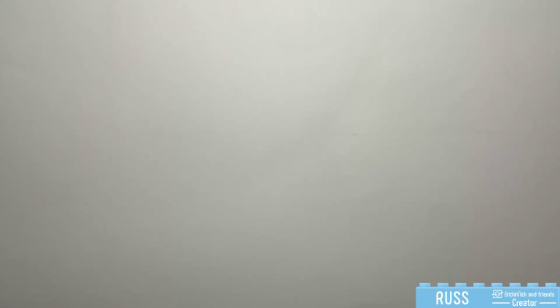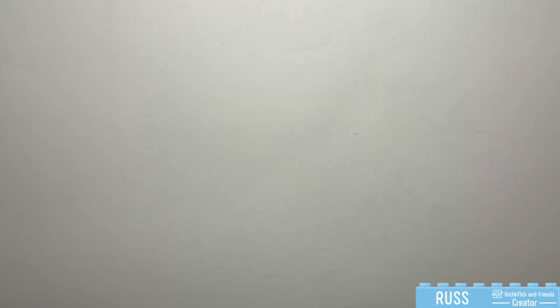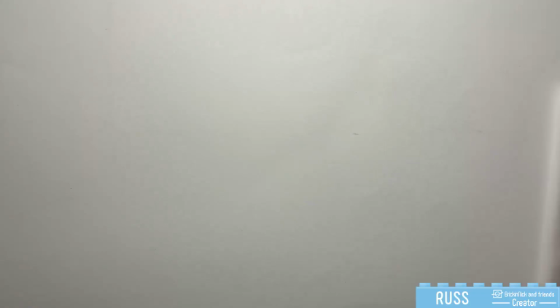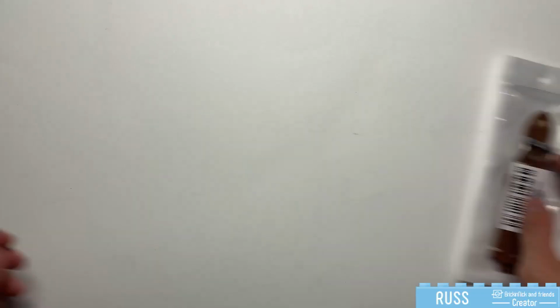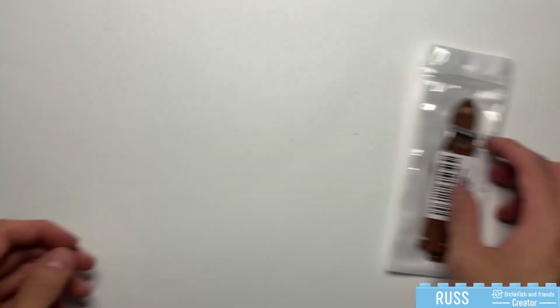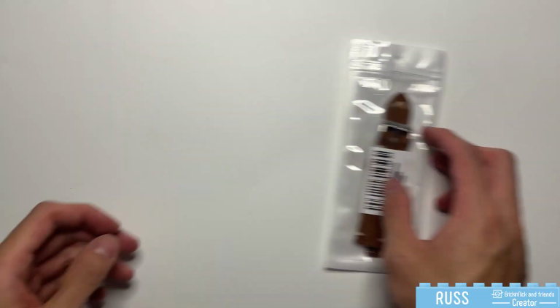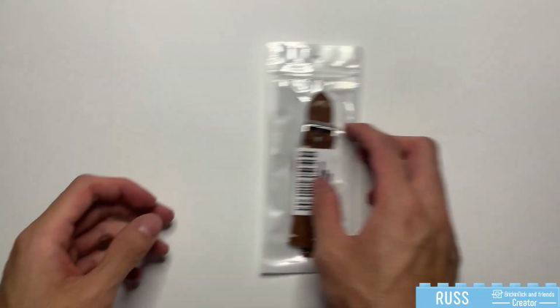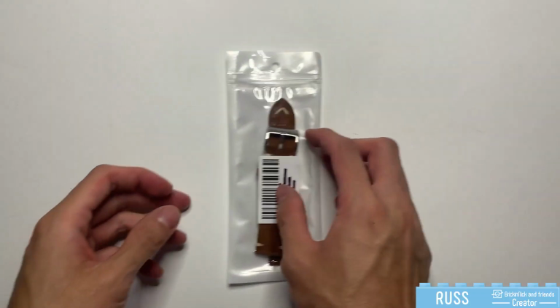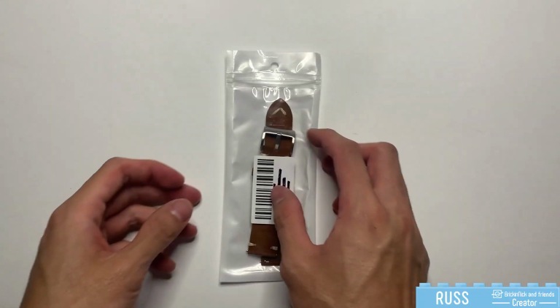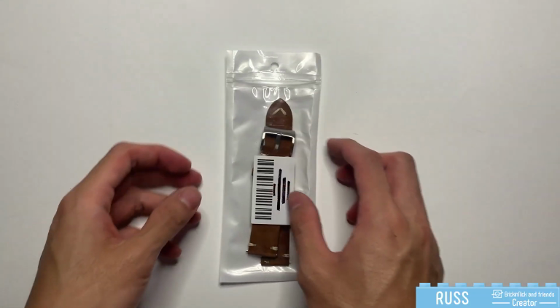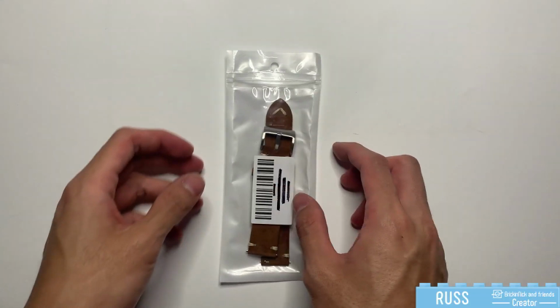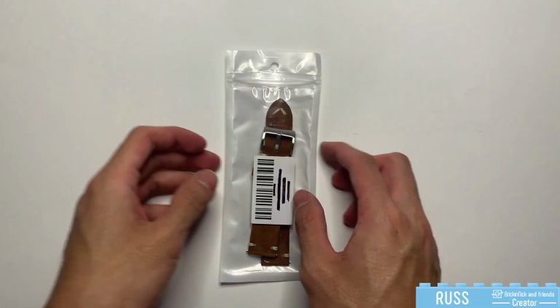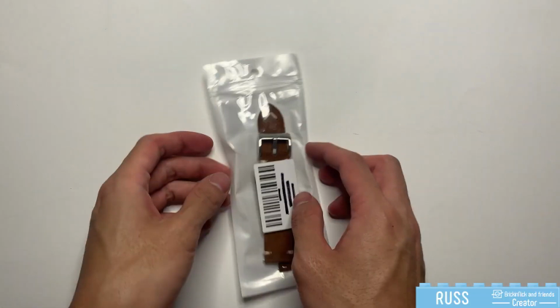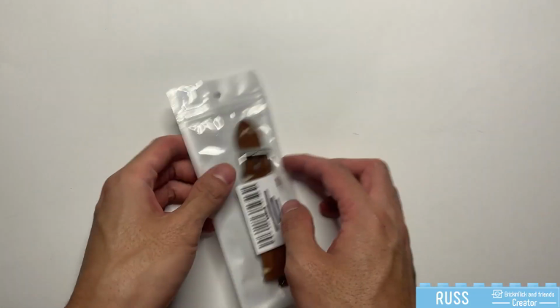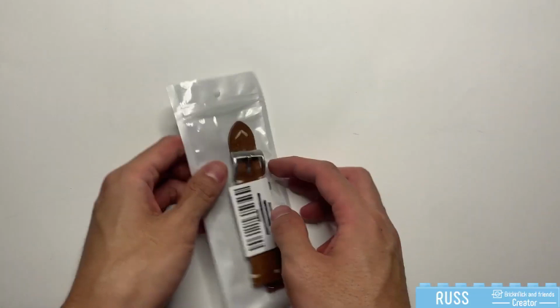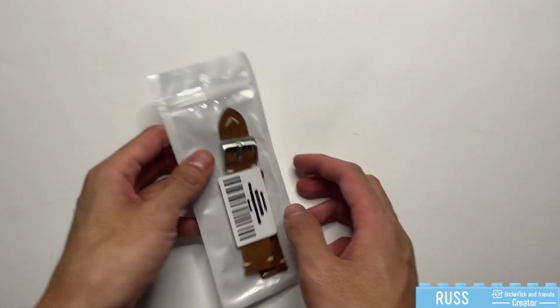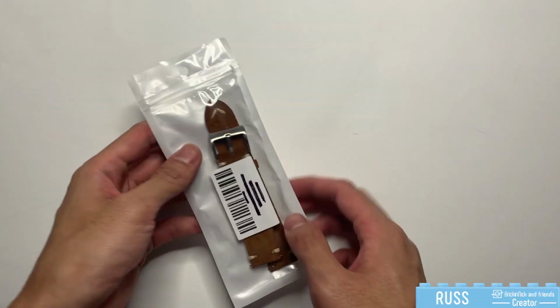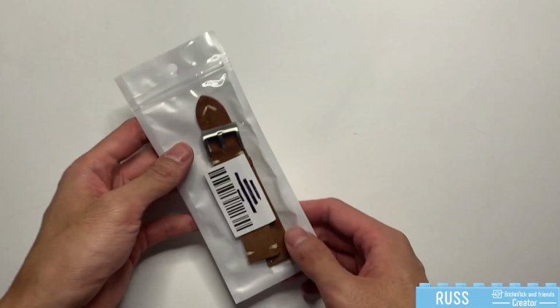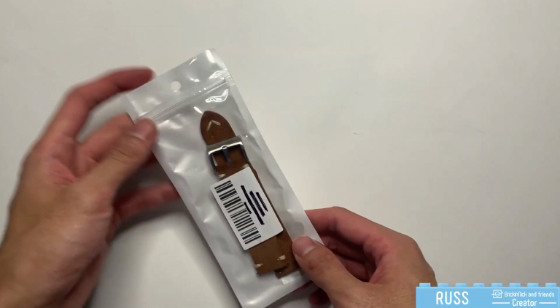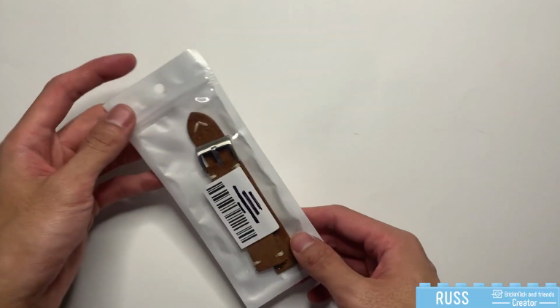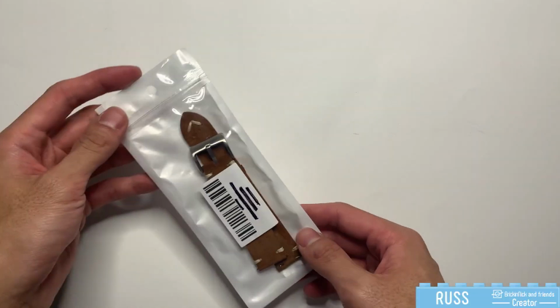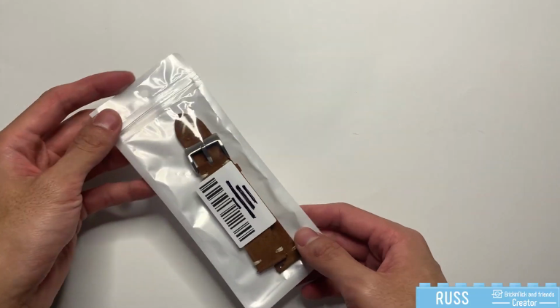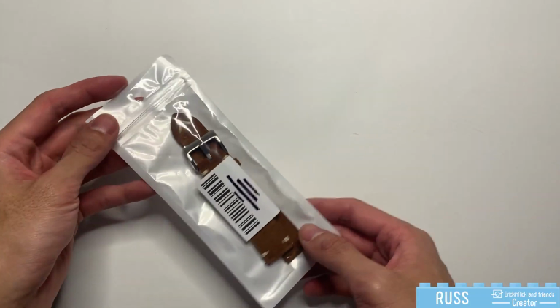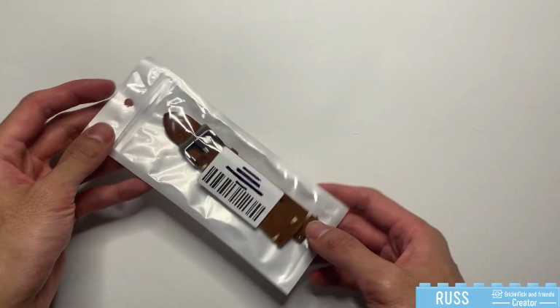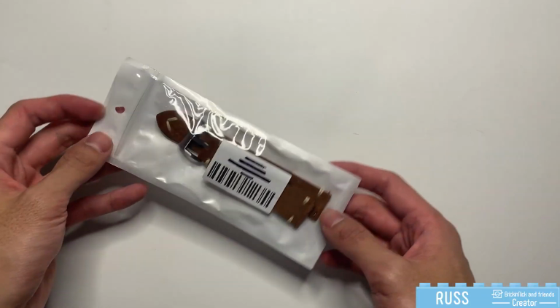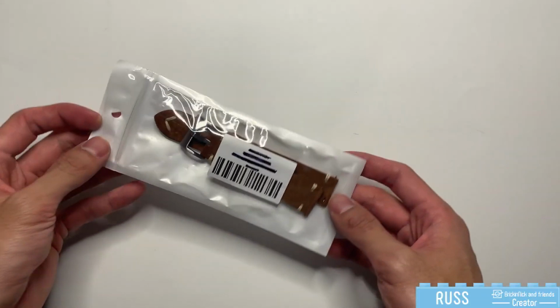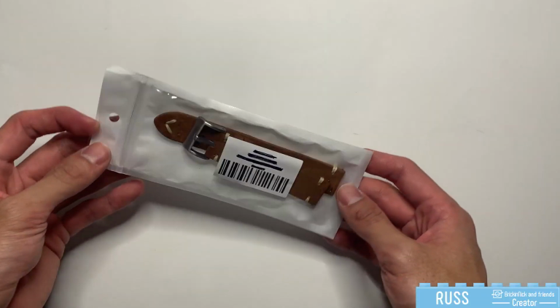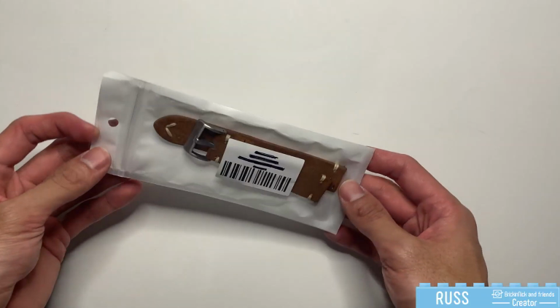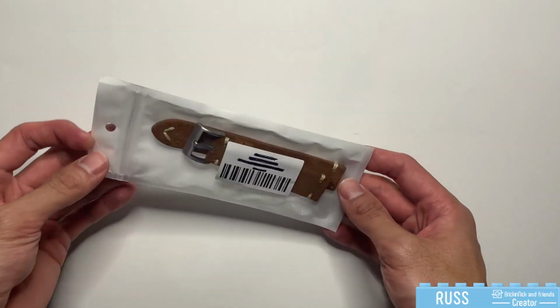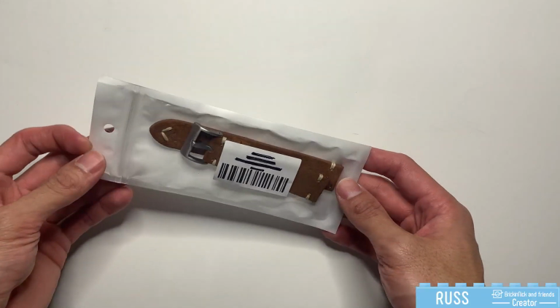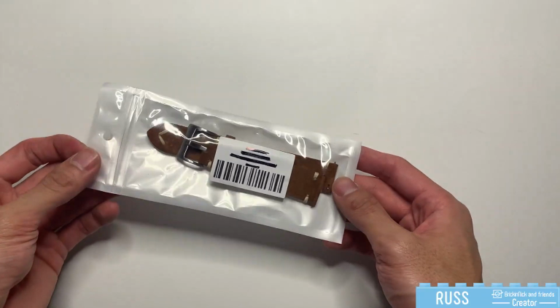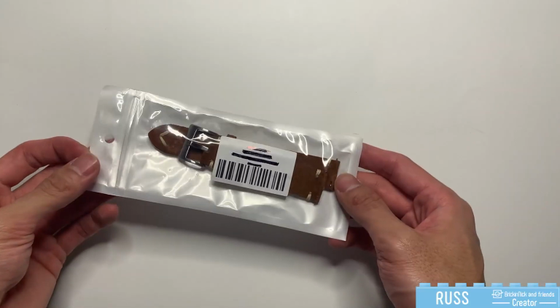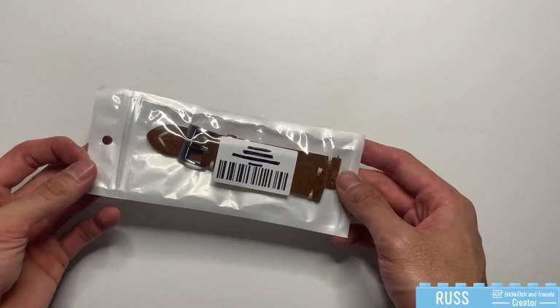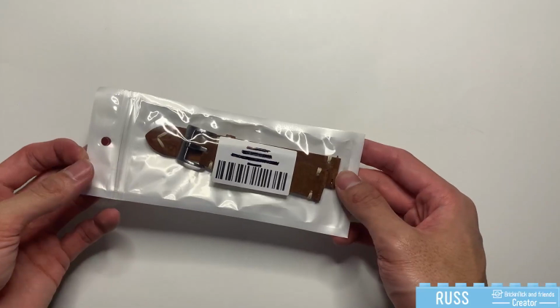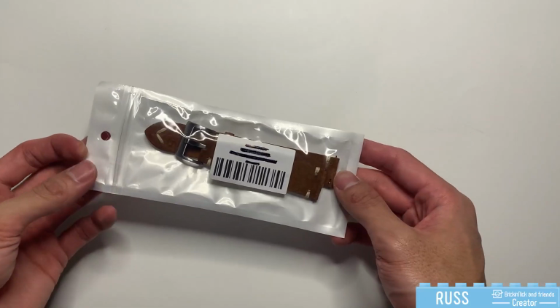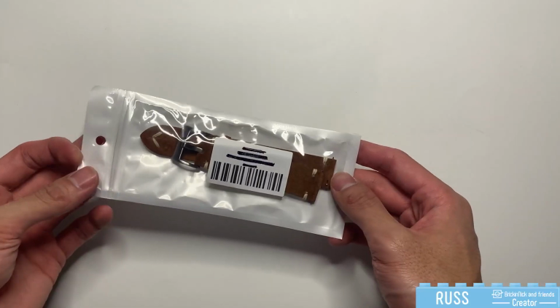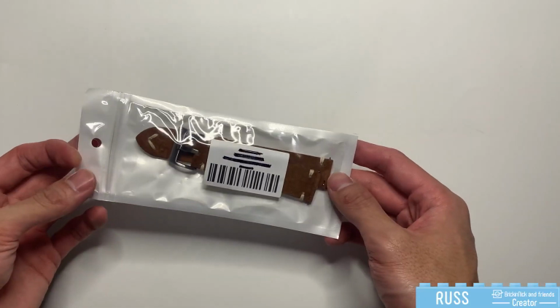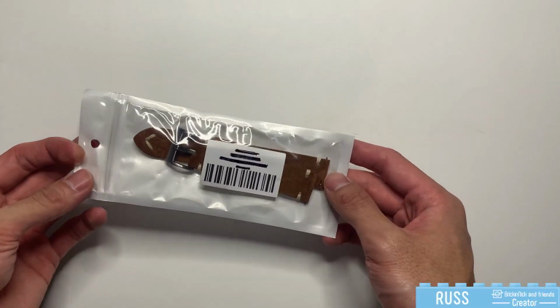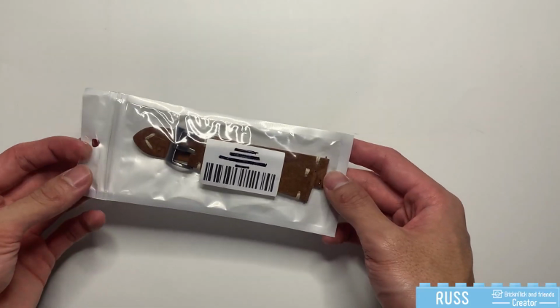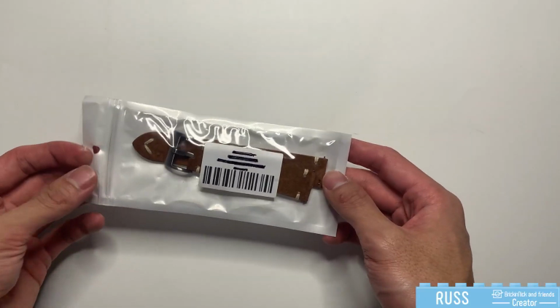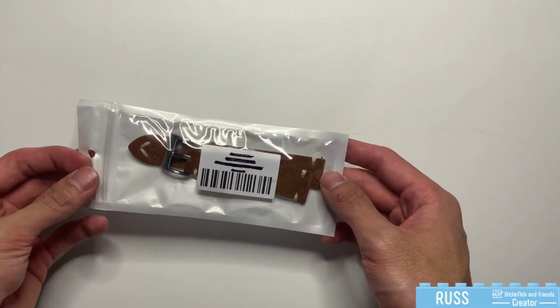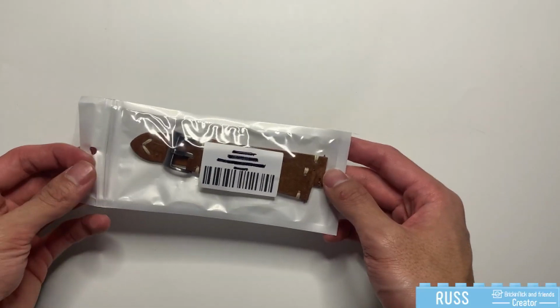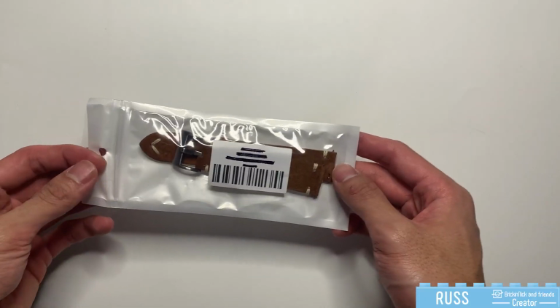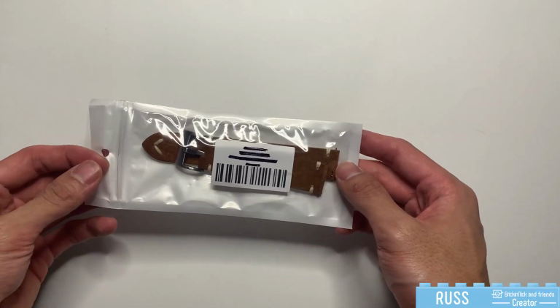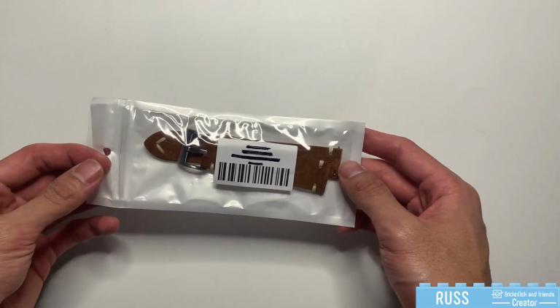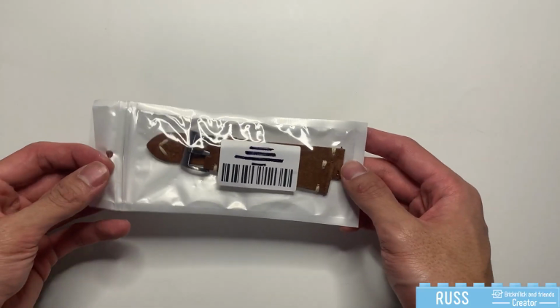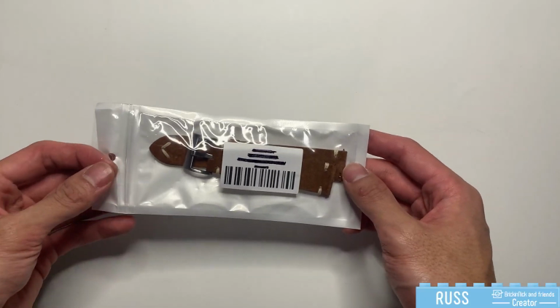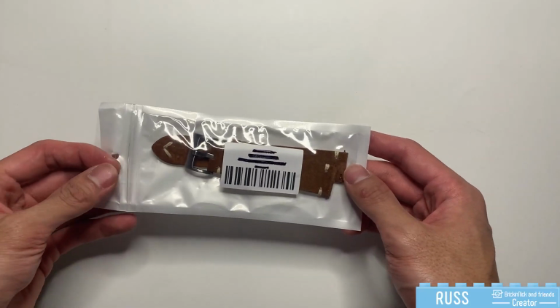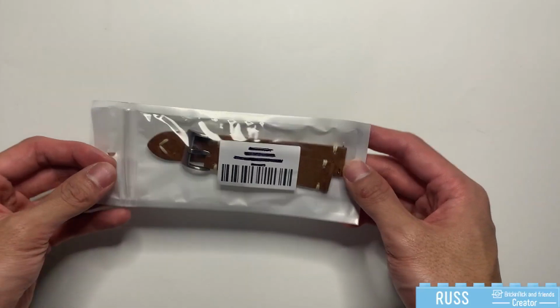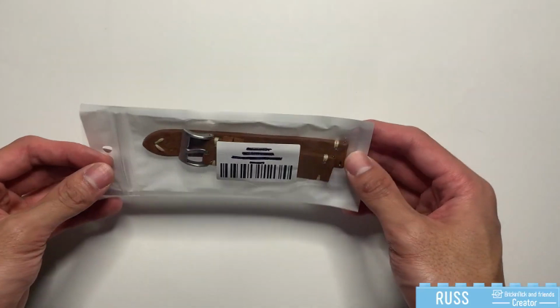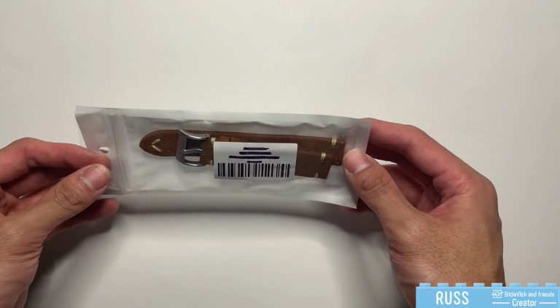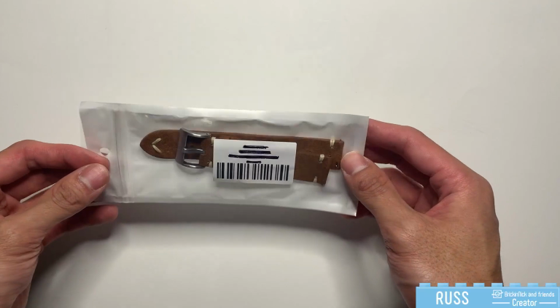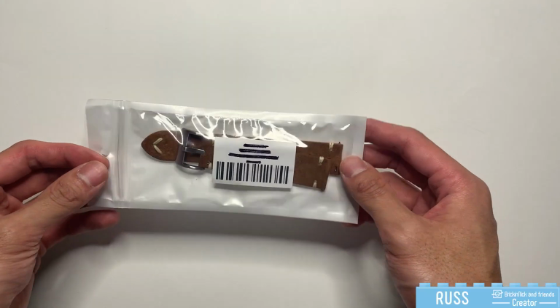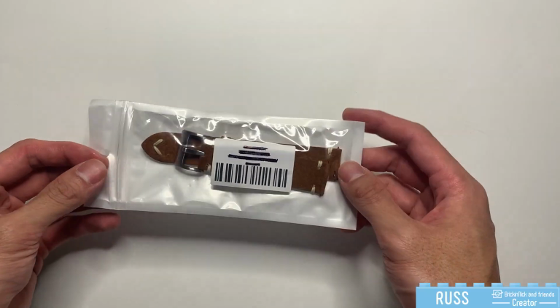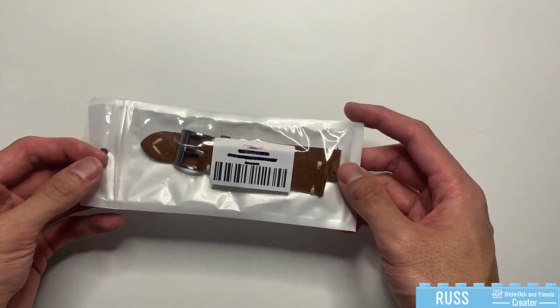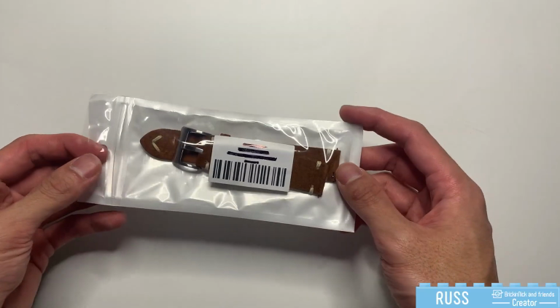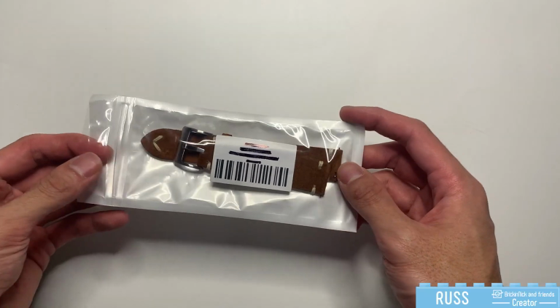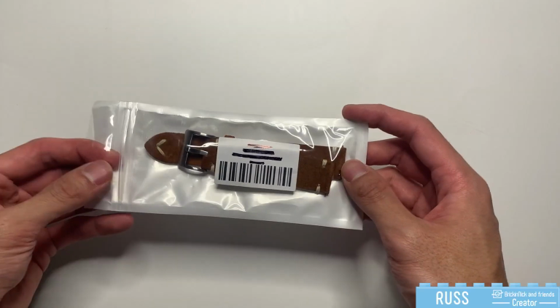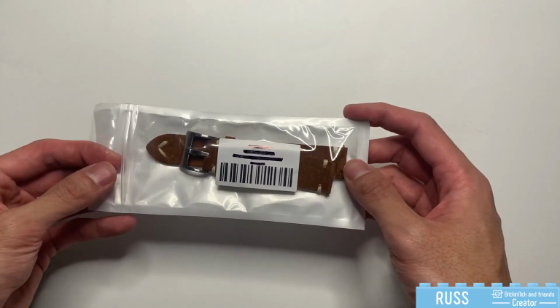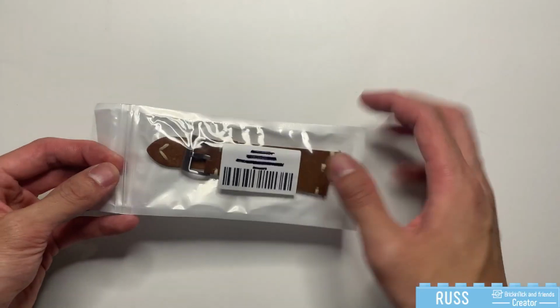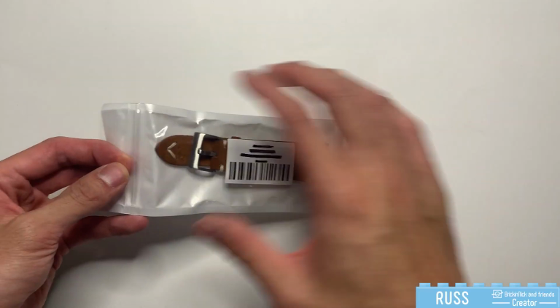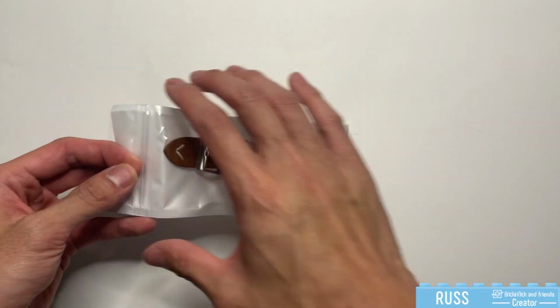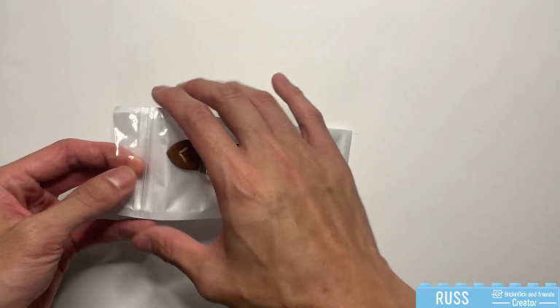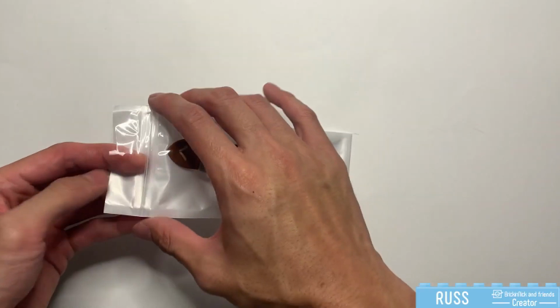Hey there, Ross from Breakneck and Friends here. Today we're going to take a quick look at this 20mm vintage watch strap.